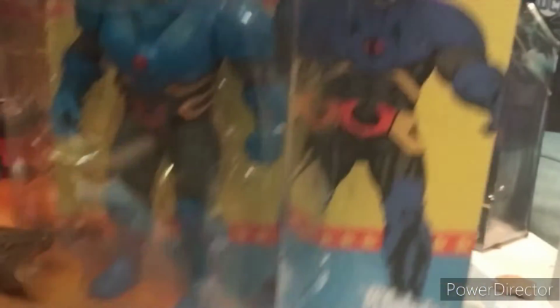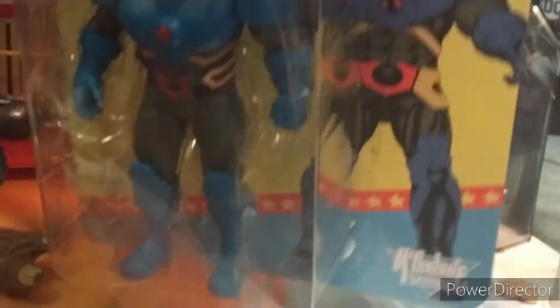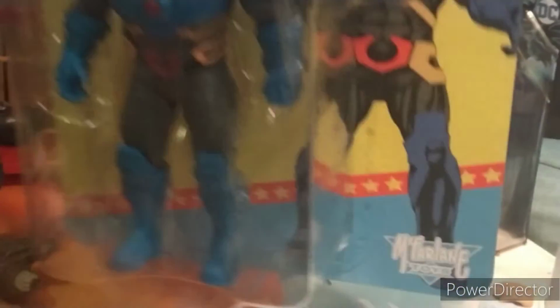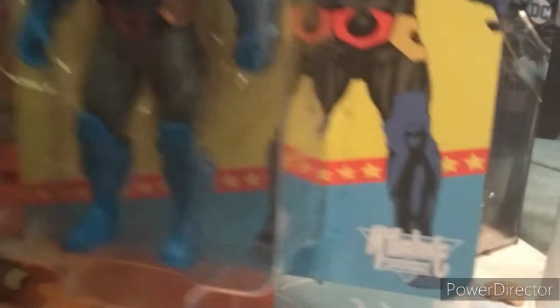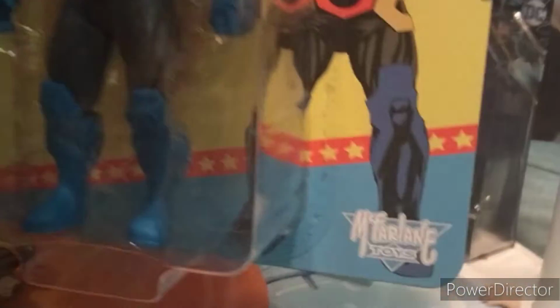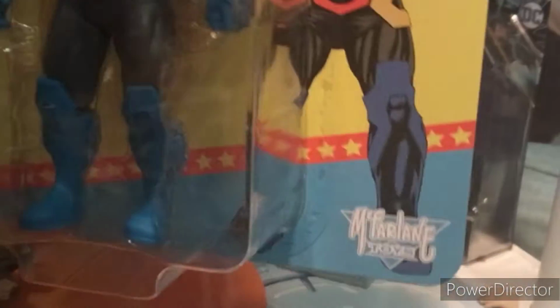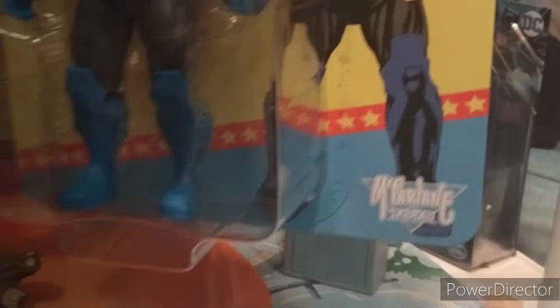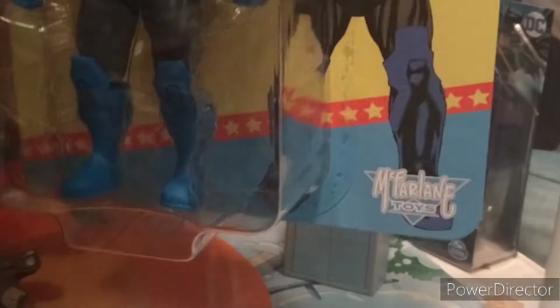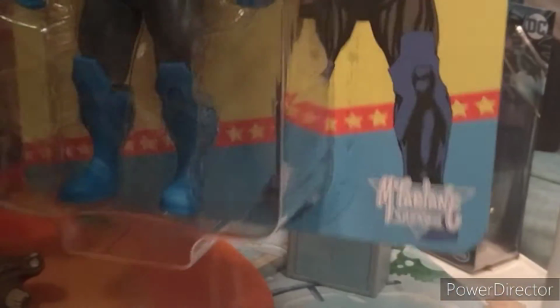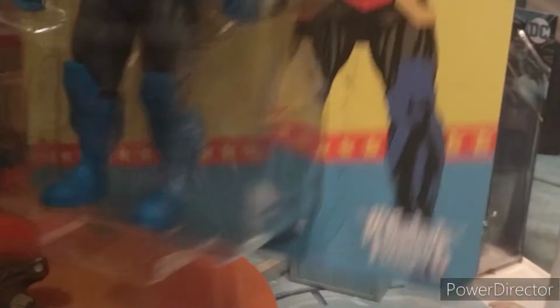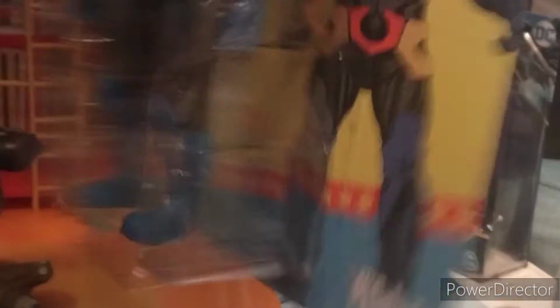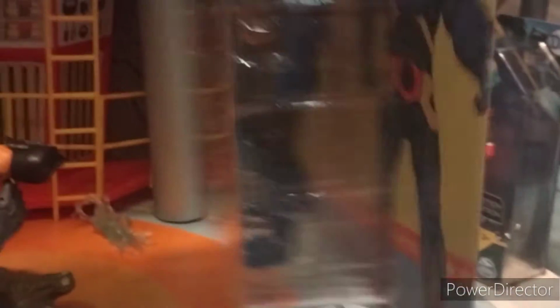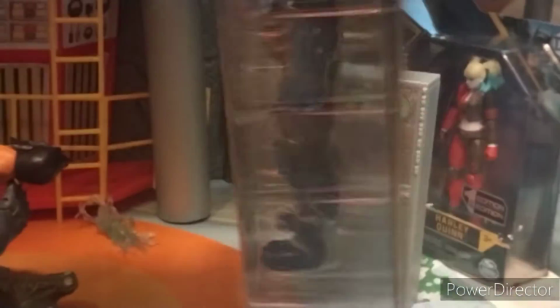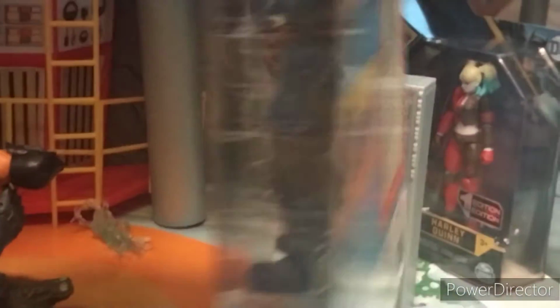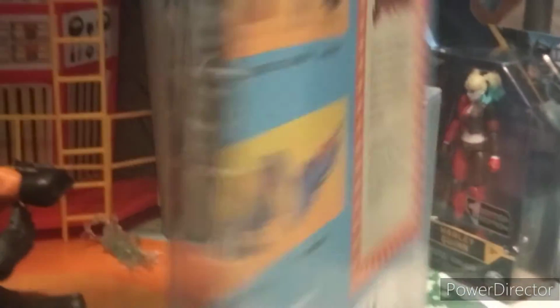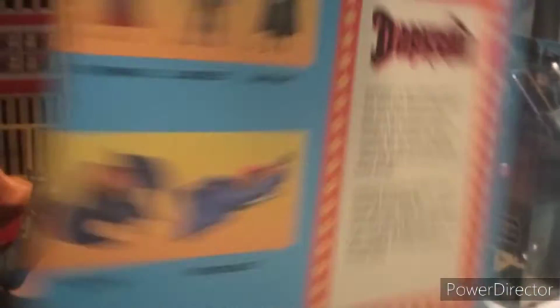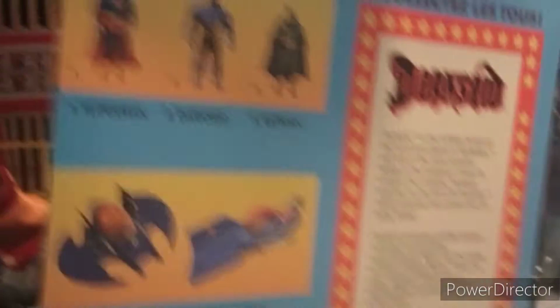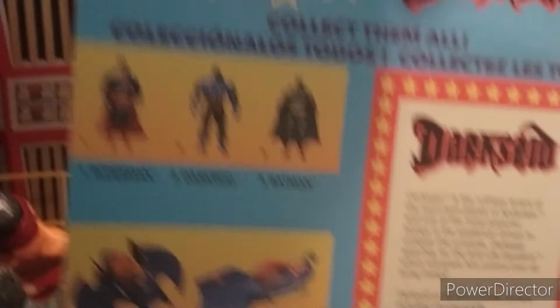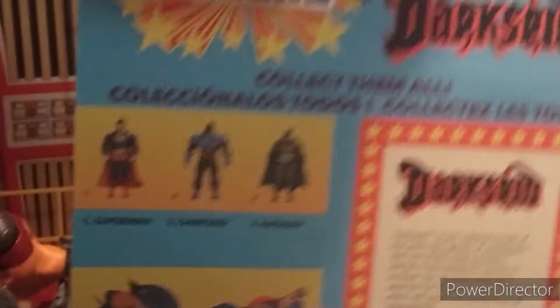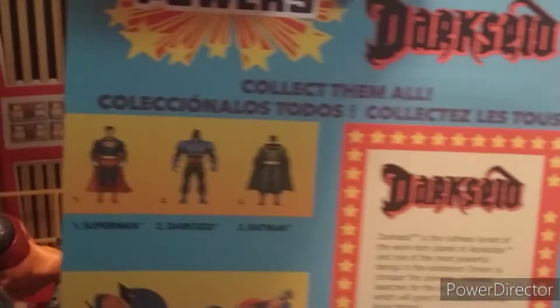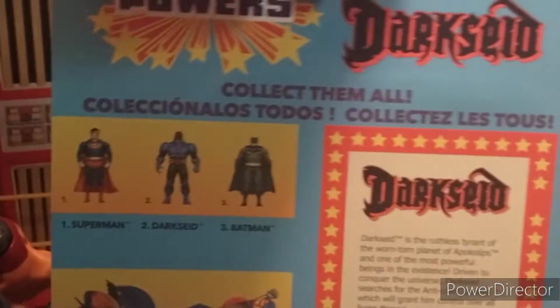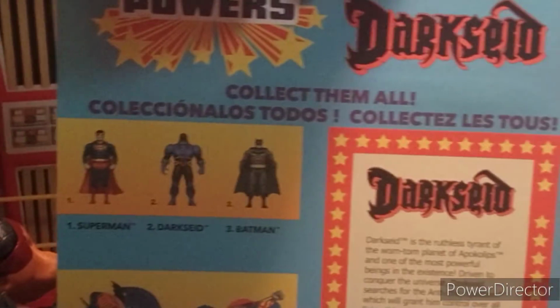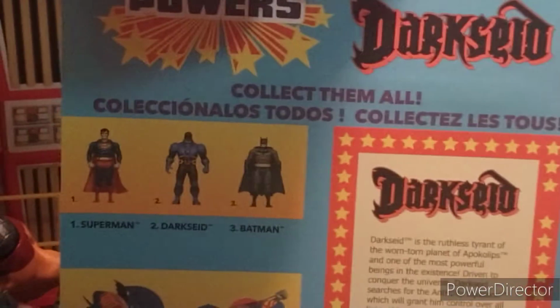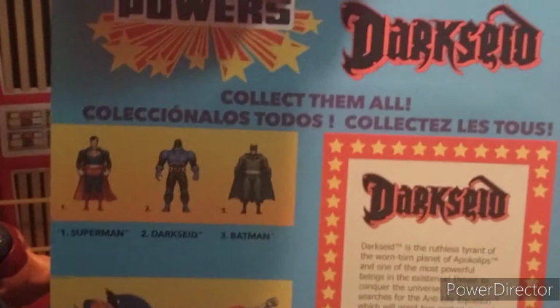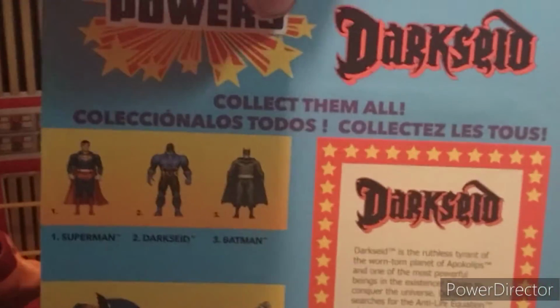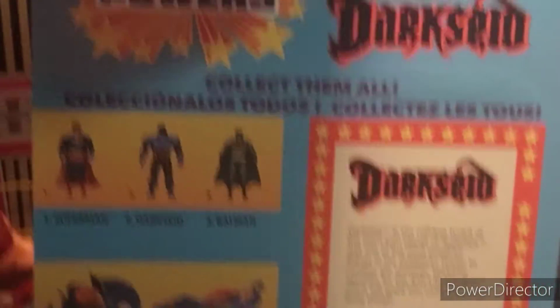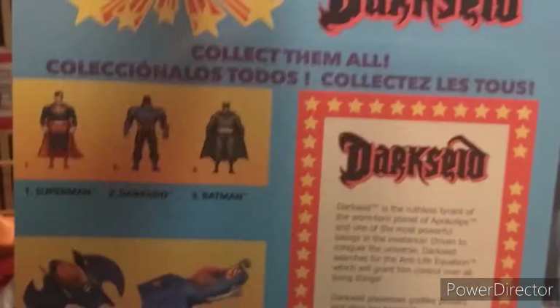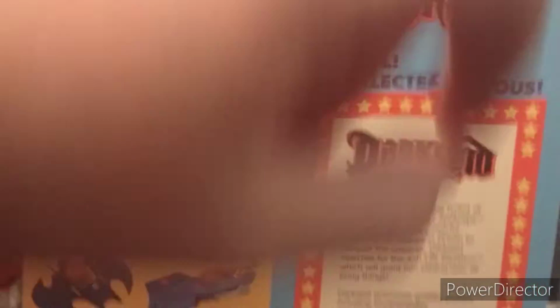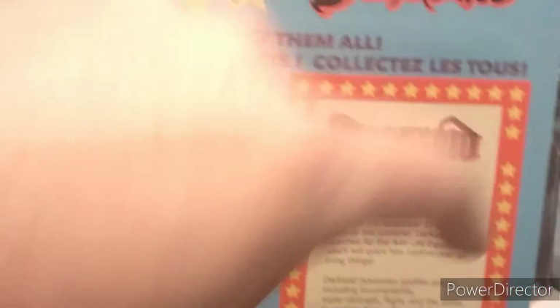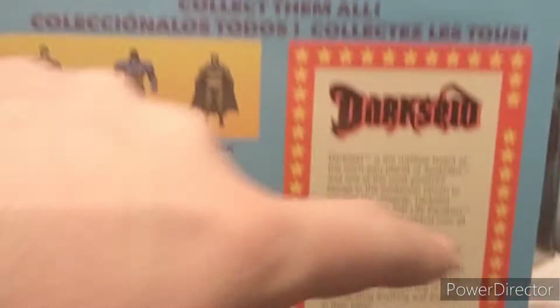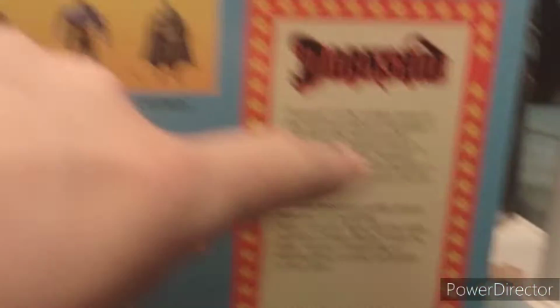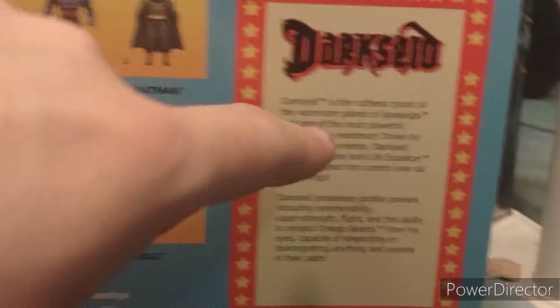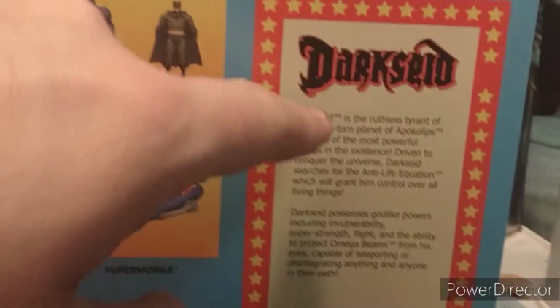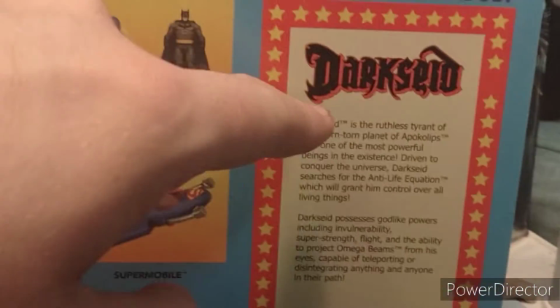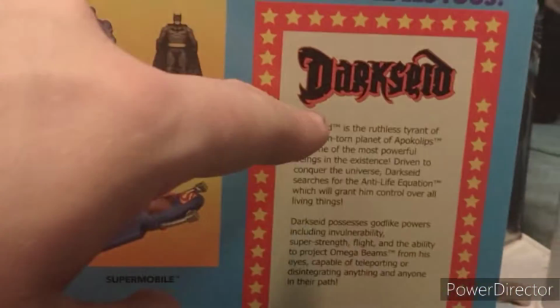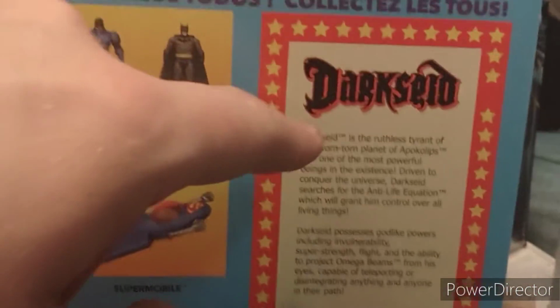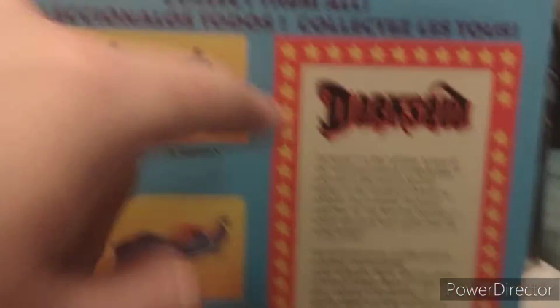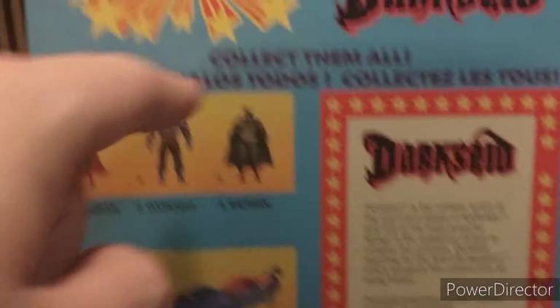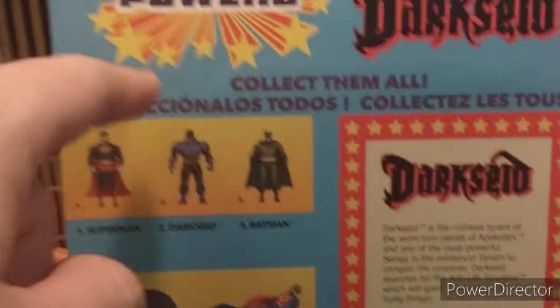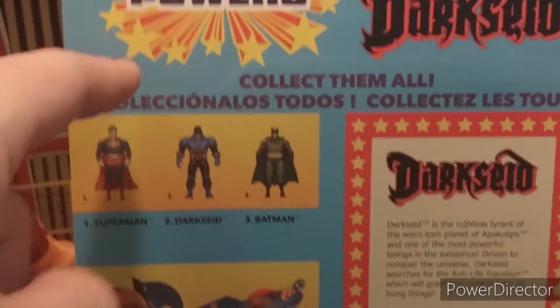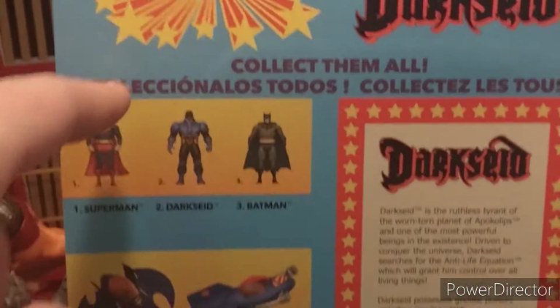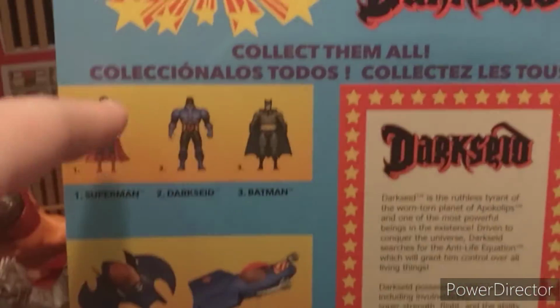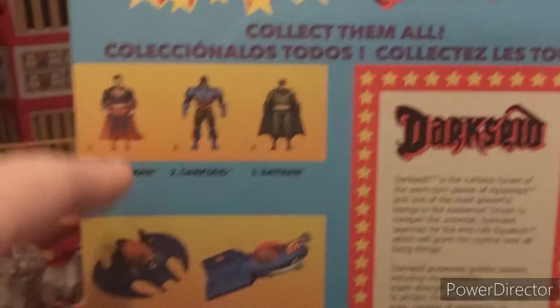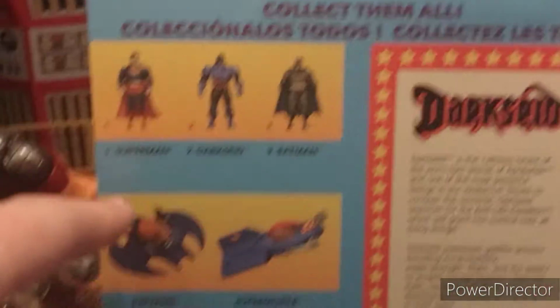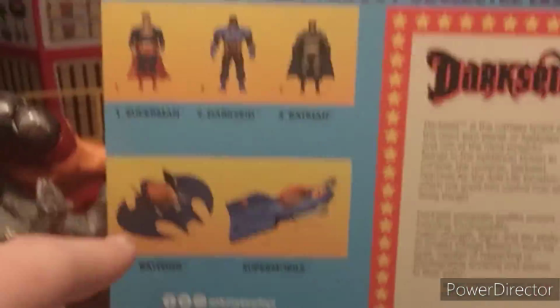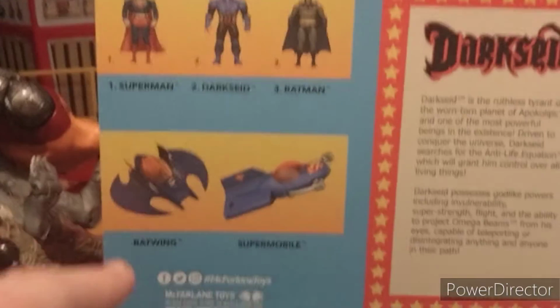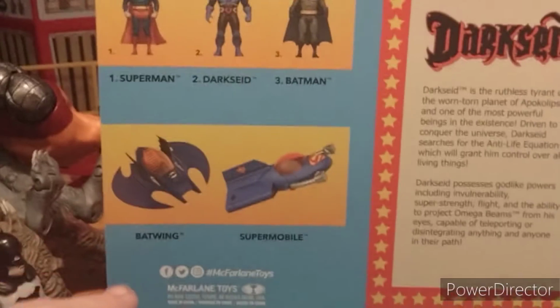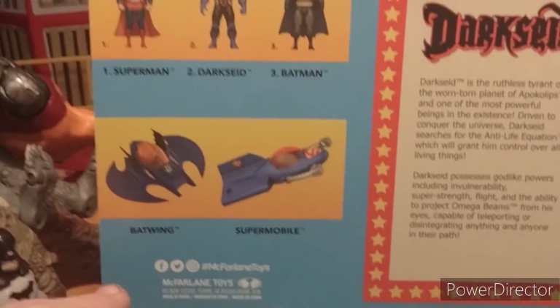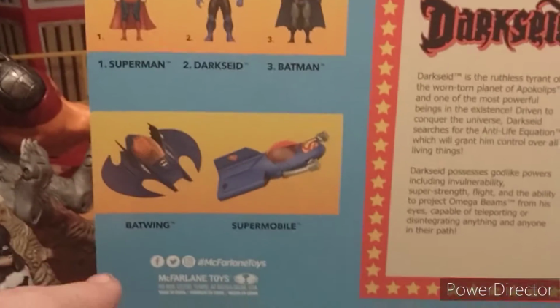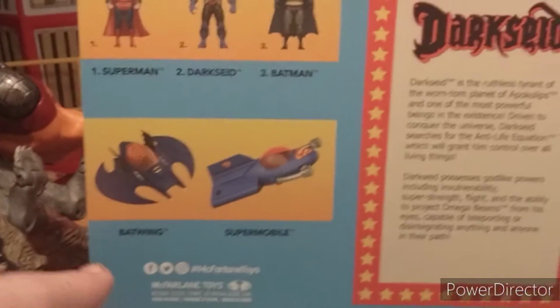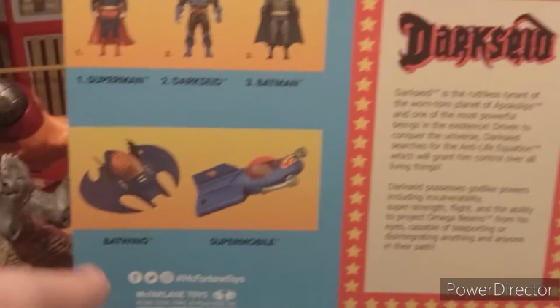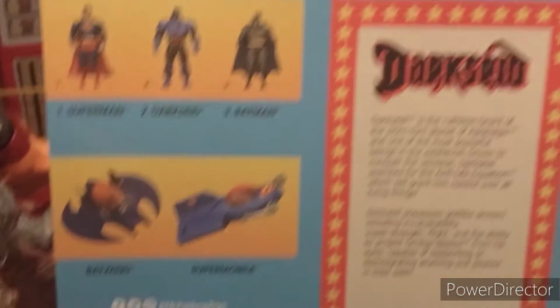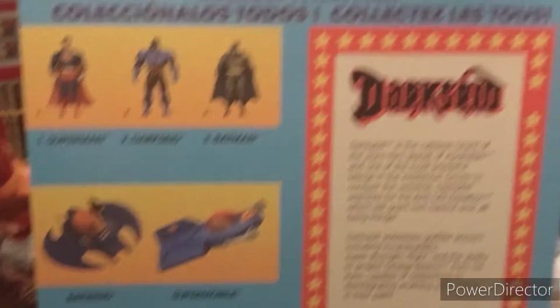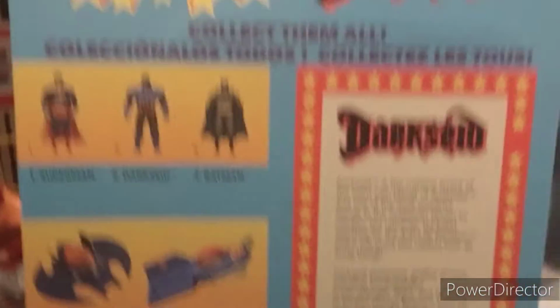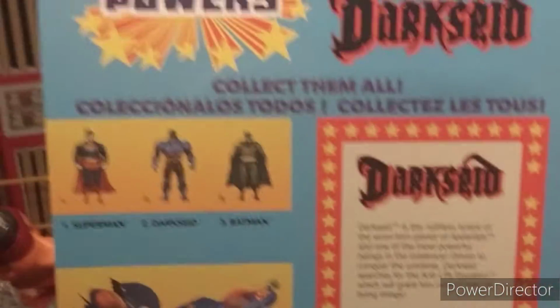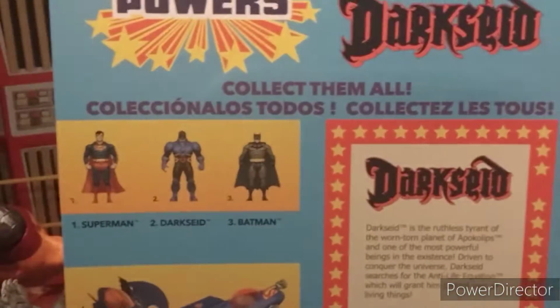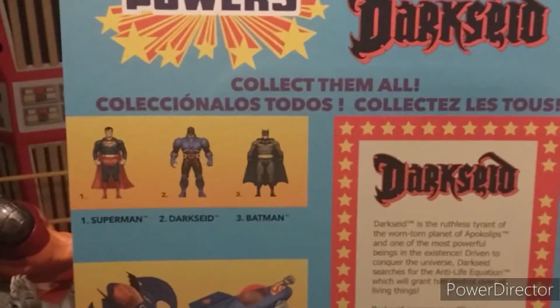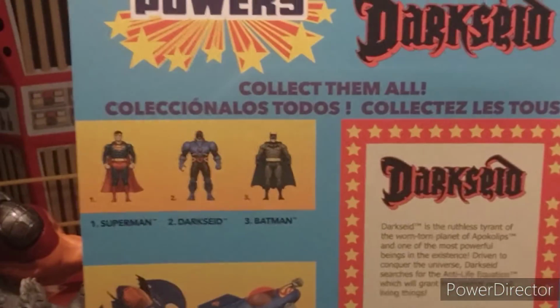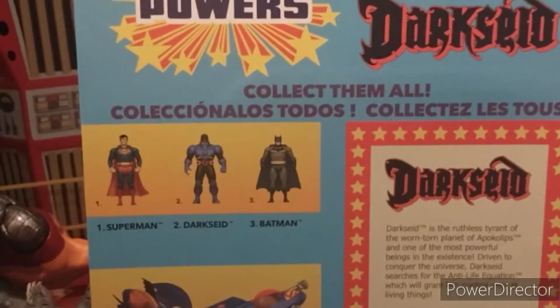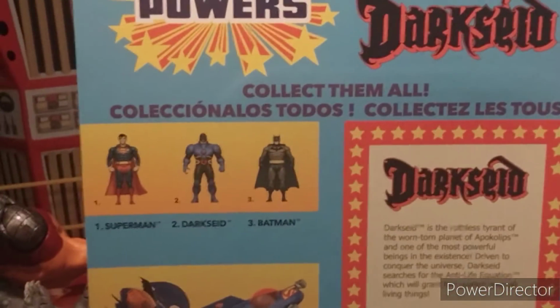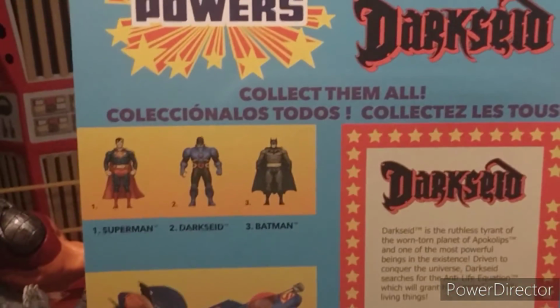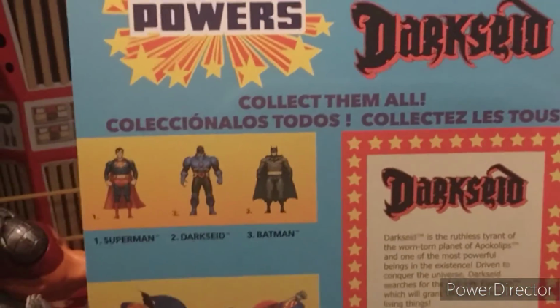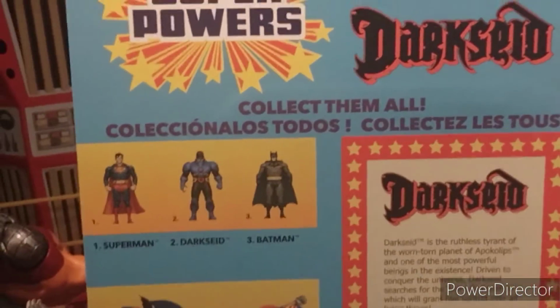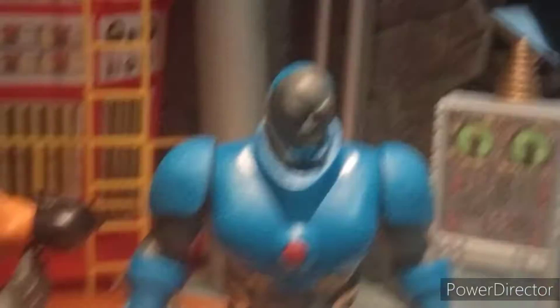We've got the old-looking McFarlane logo and a bio on Darkseid. We have the other characters in the wave and the vehicles. Let's open them up.